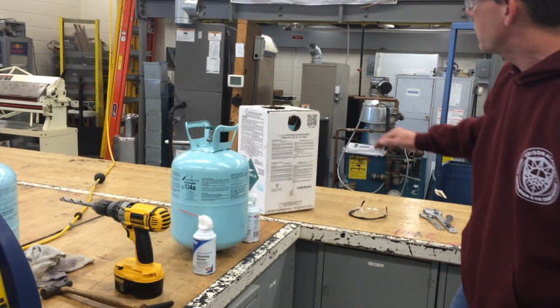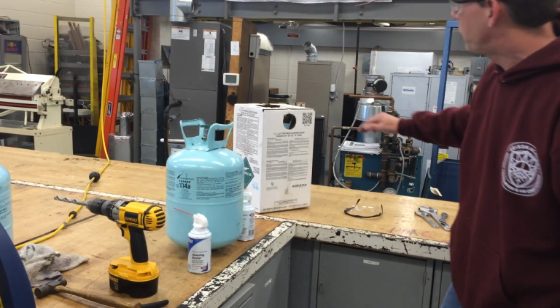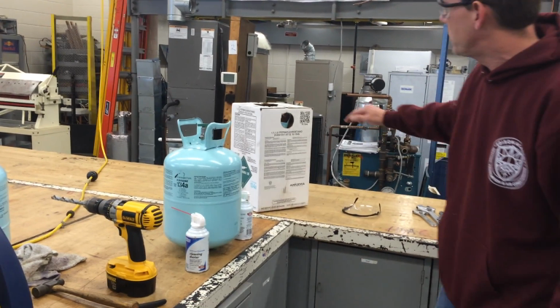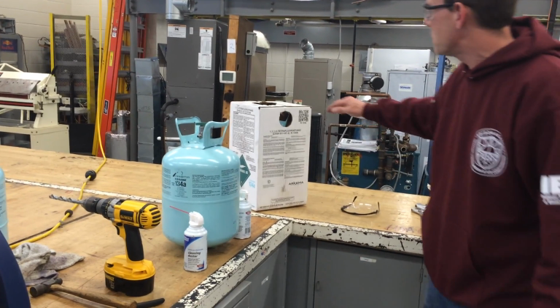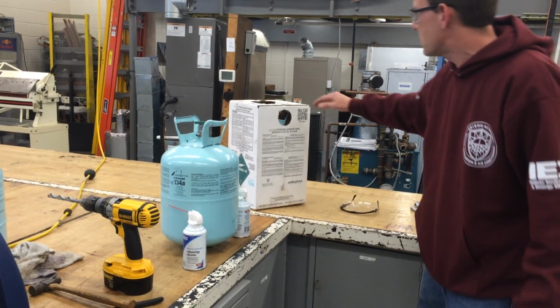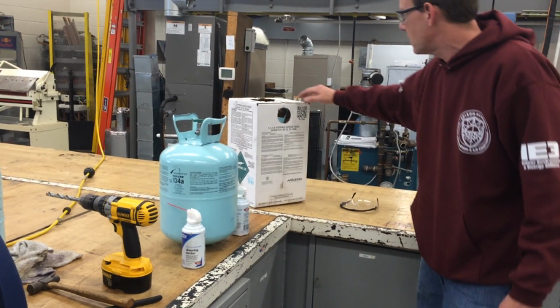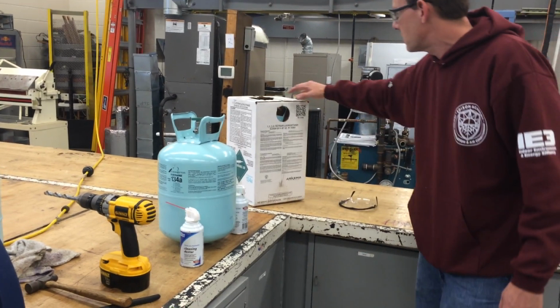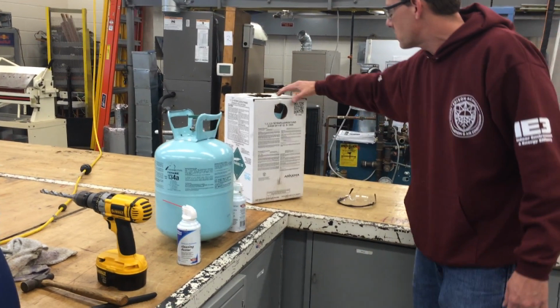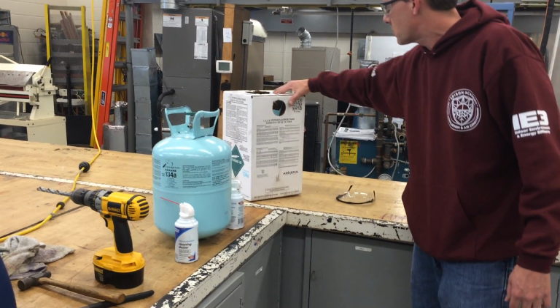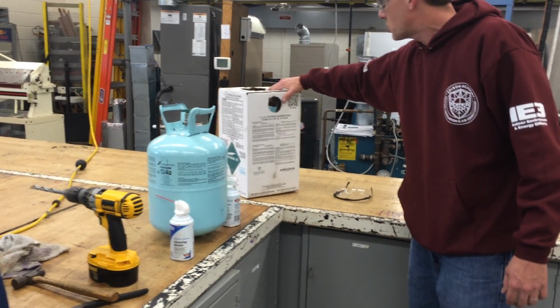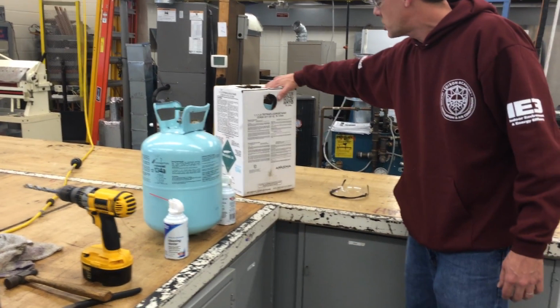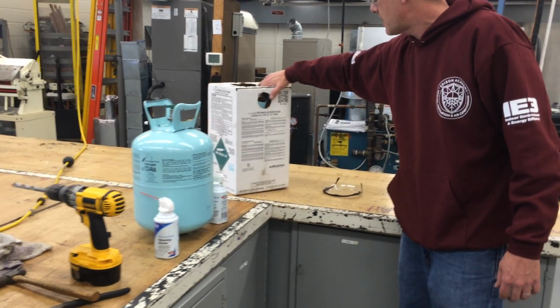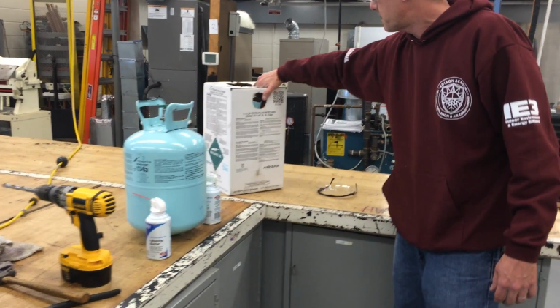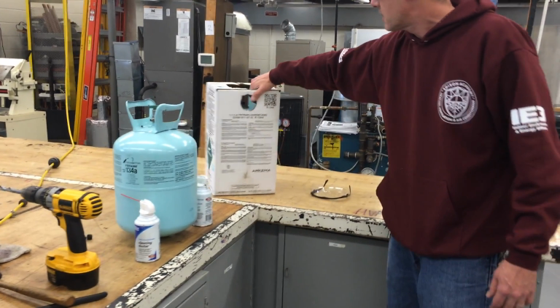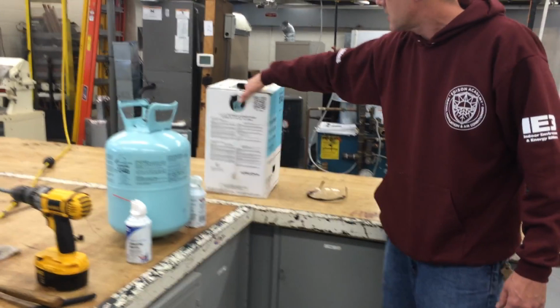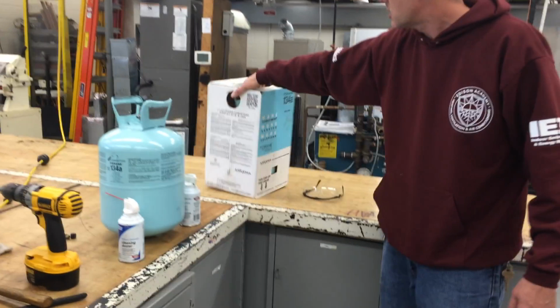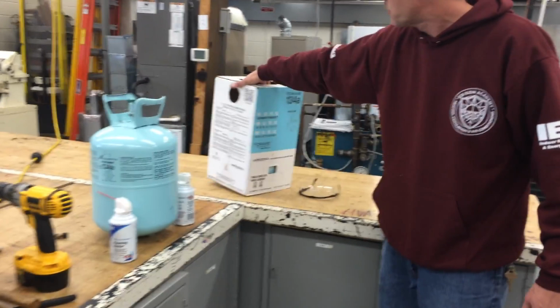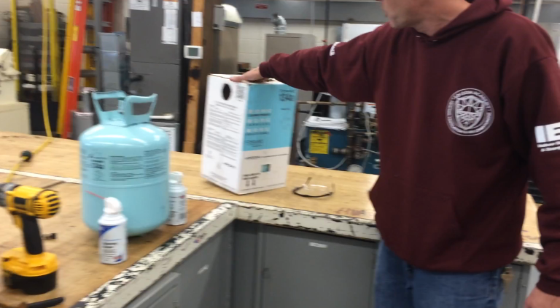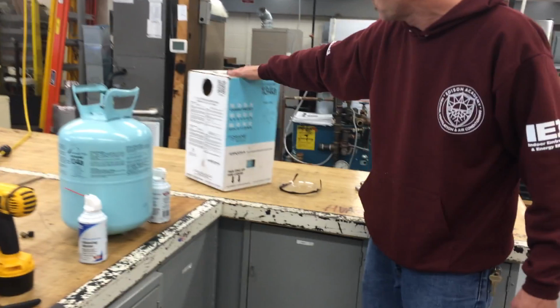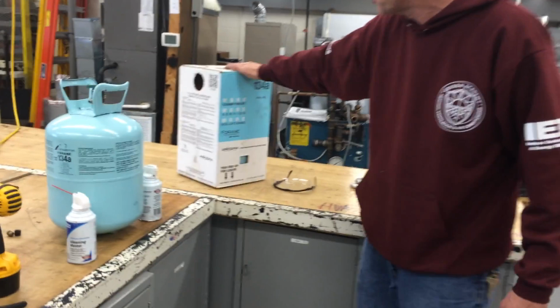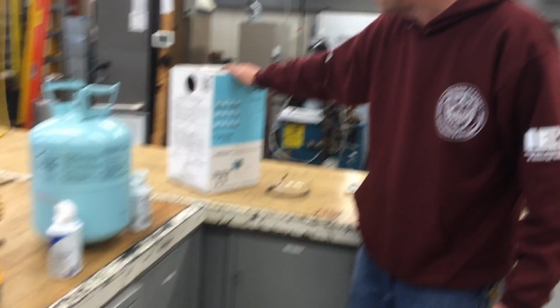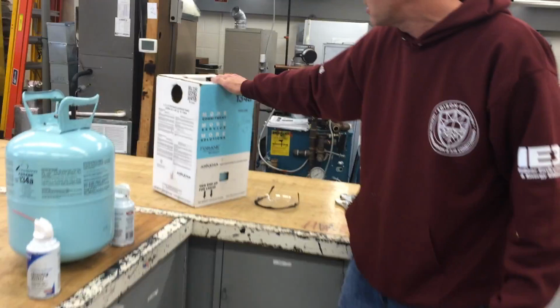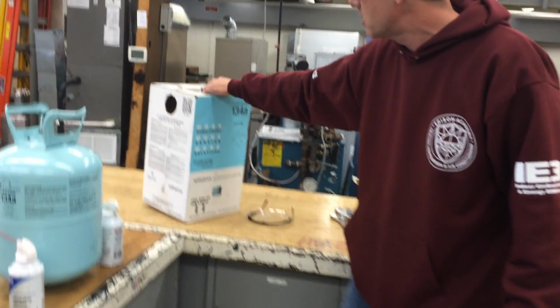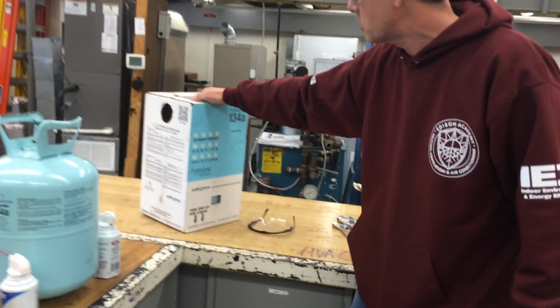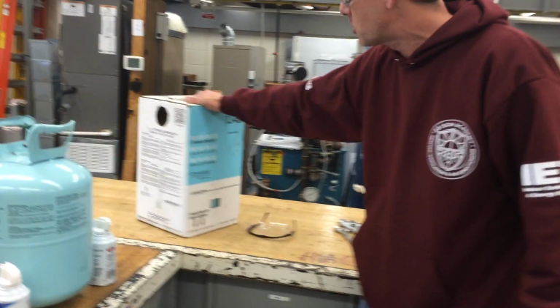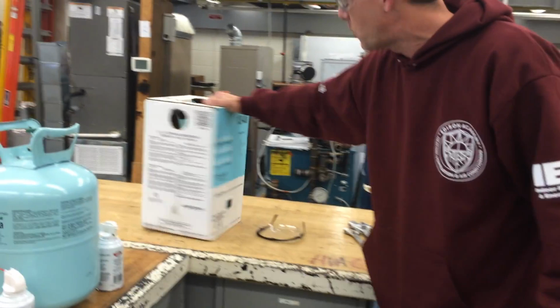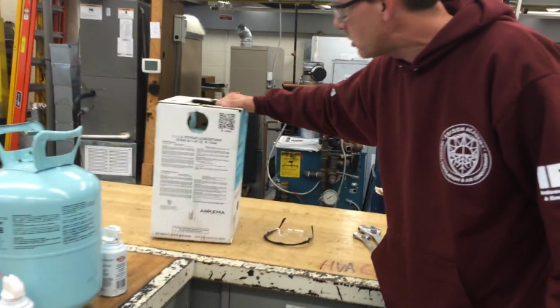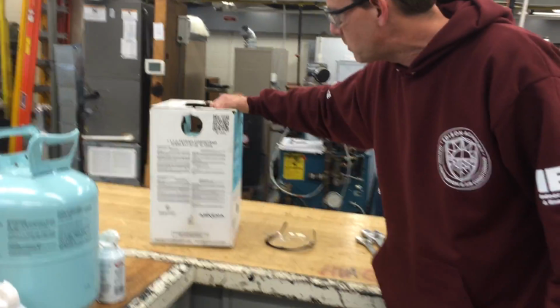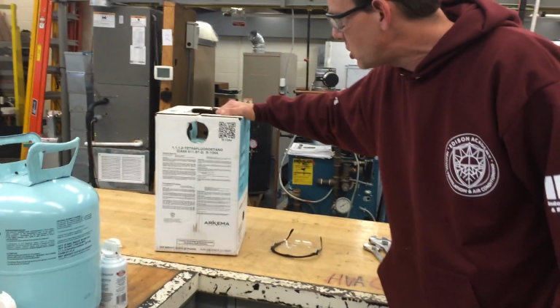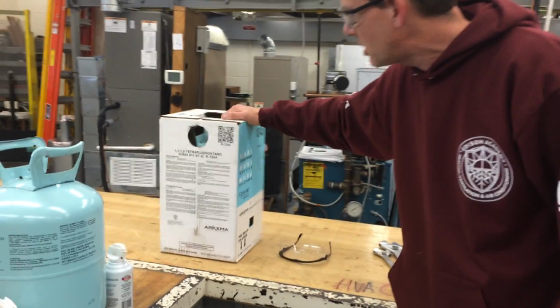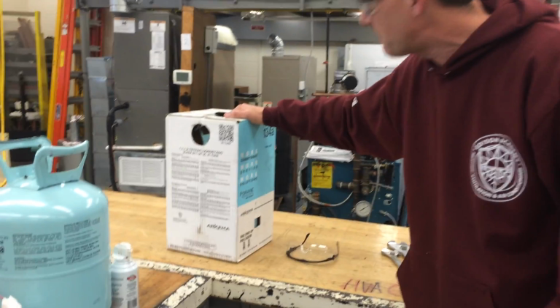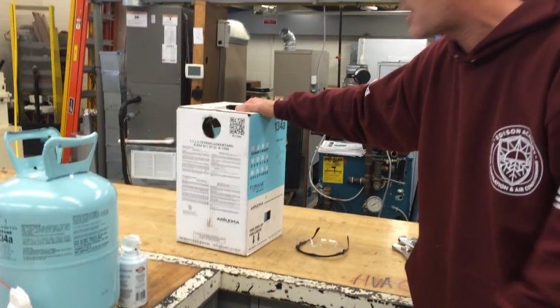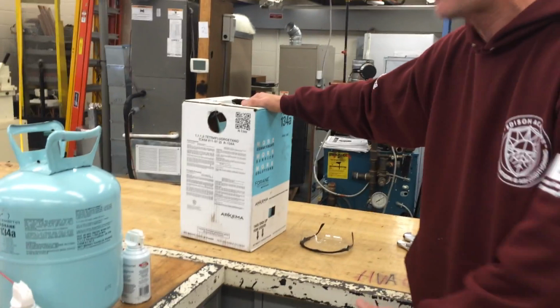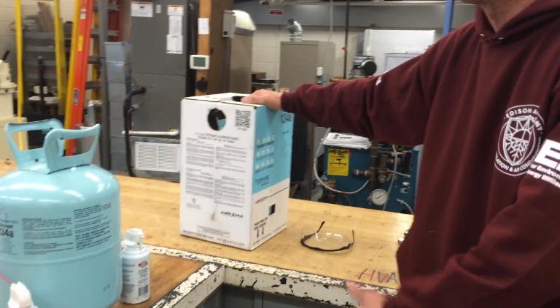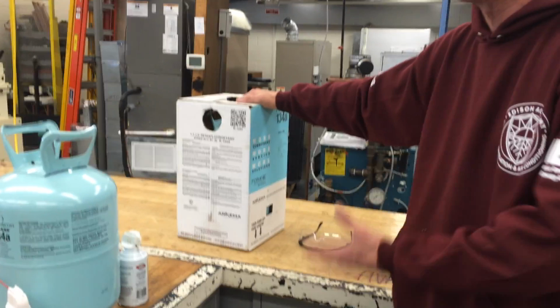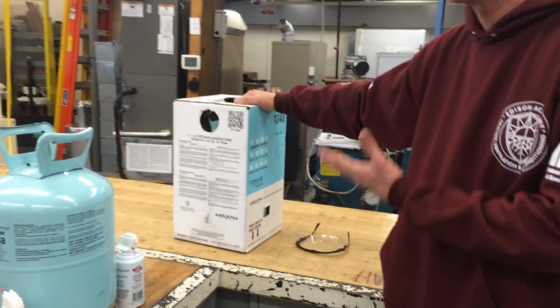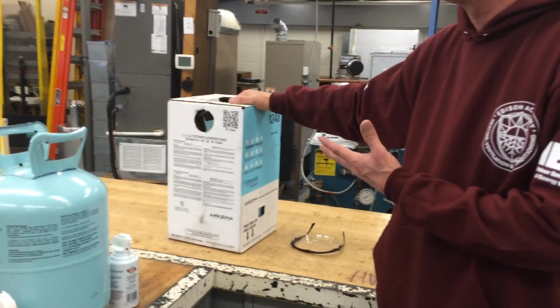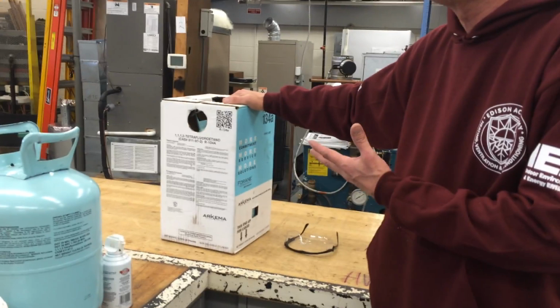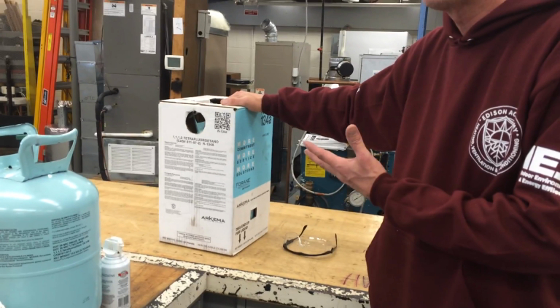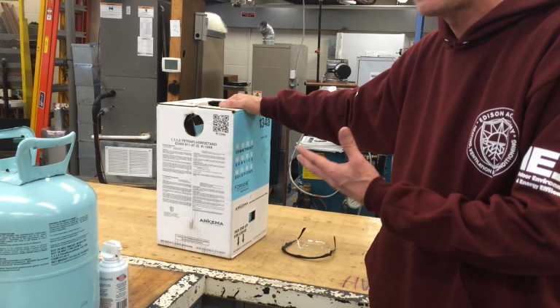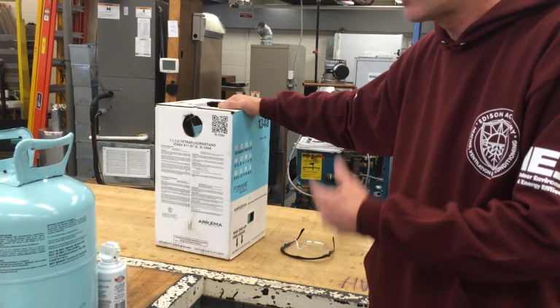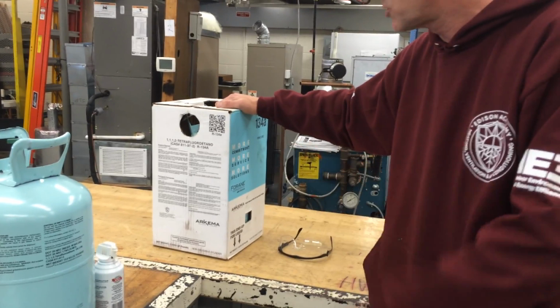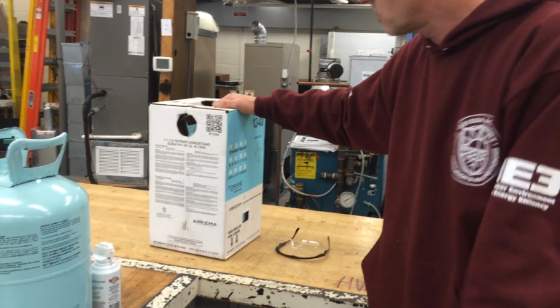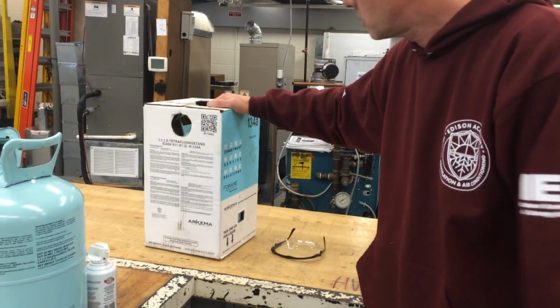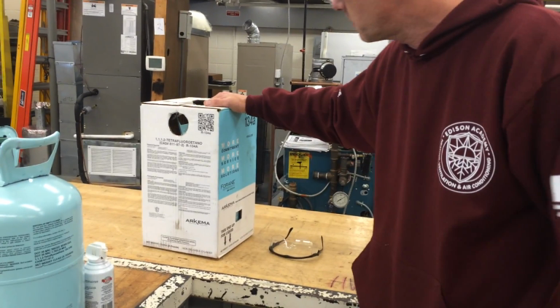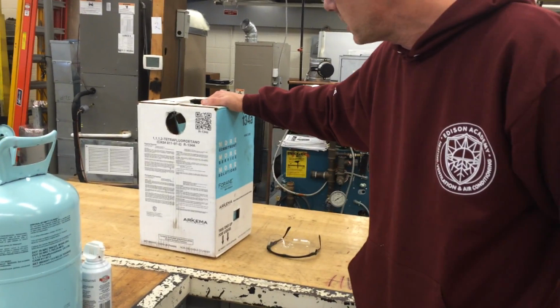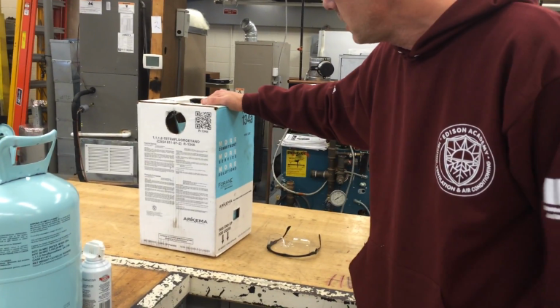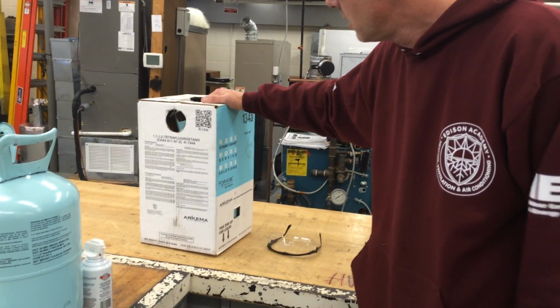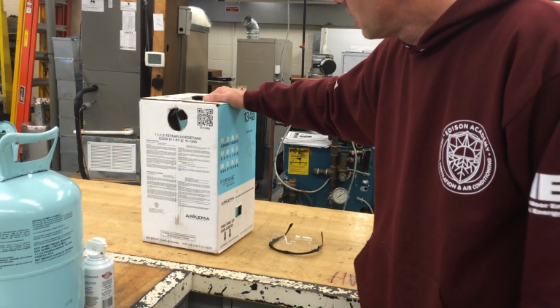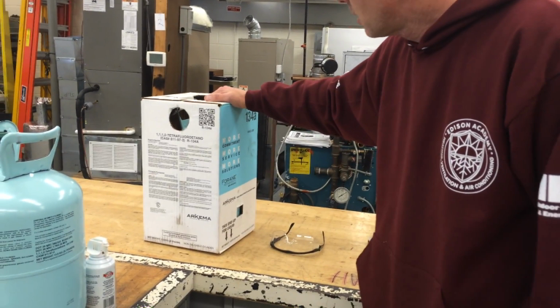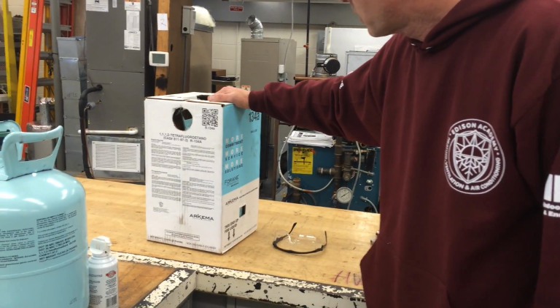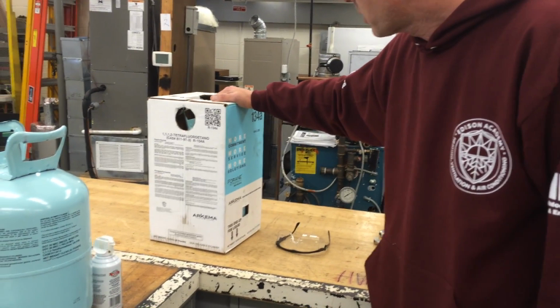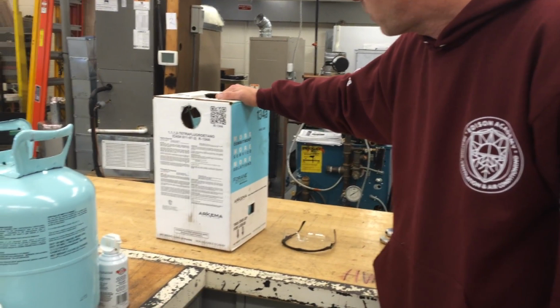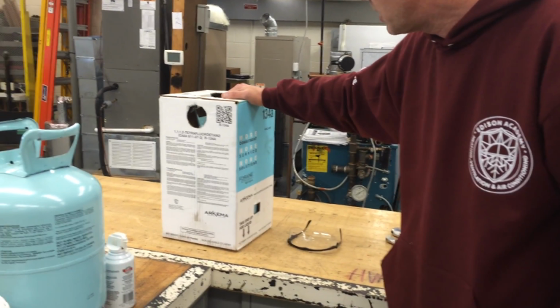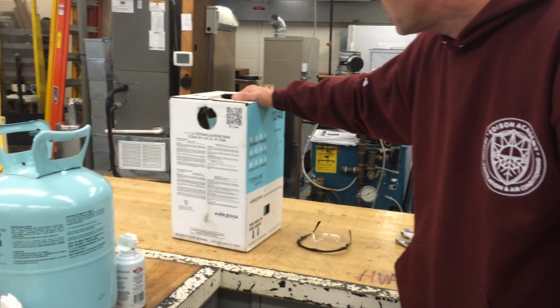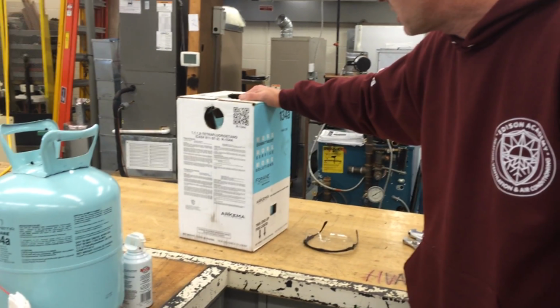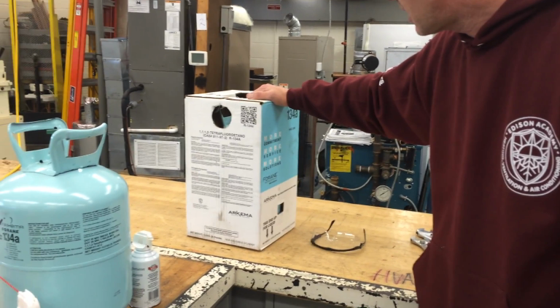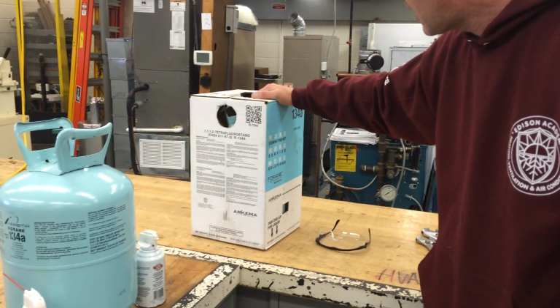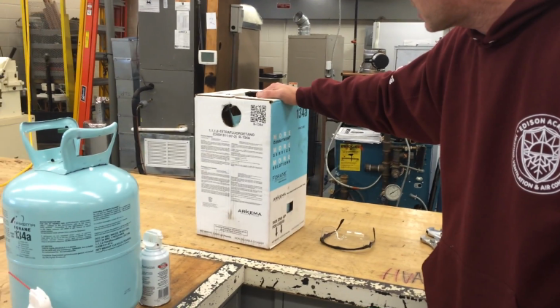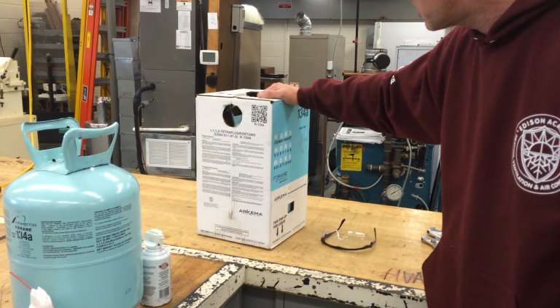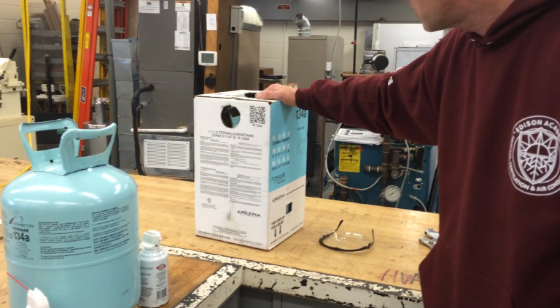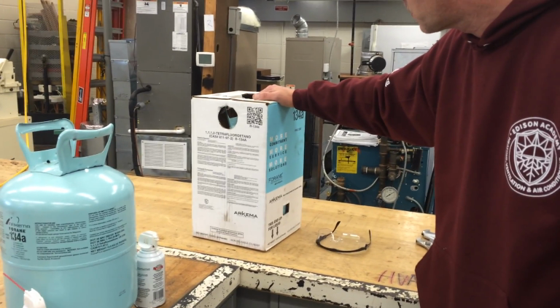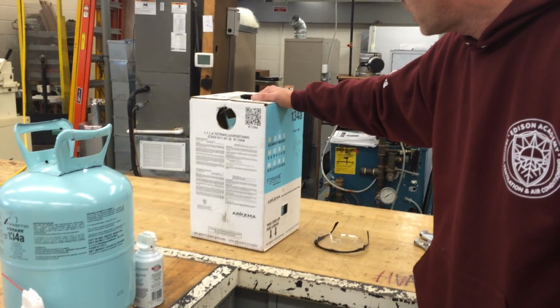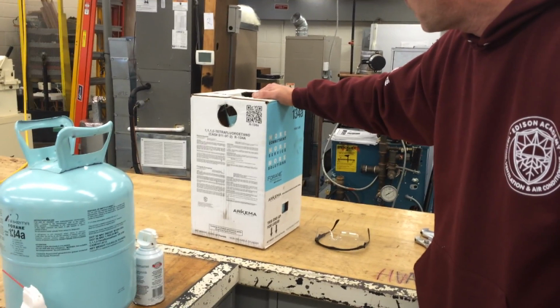When the refrigerant cylinders are shipped, these disposable cylinders are supposed to be shipped upright. That could also be one of the questions they ask you on the test.